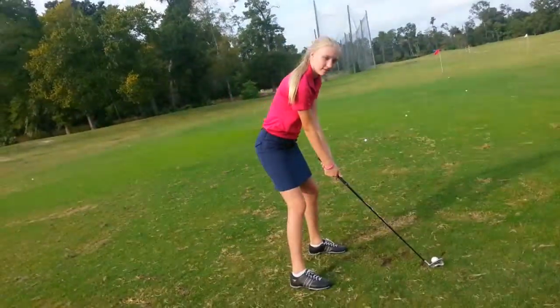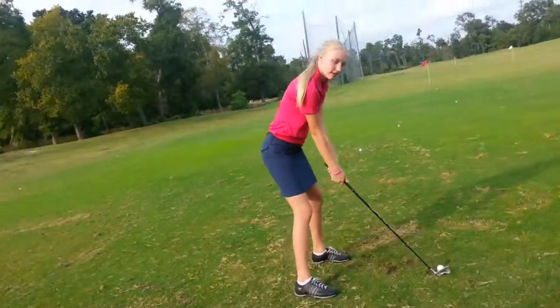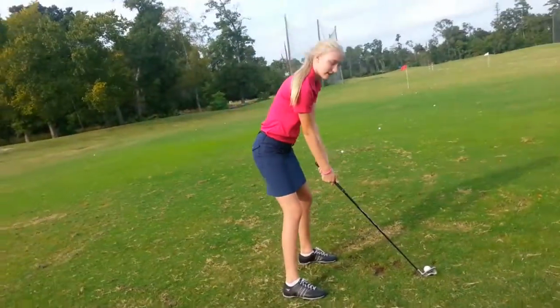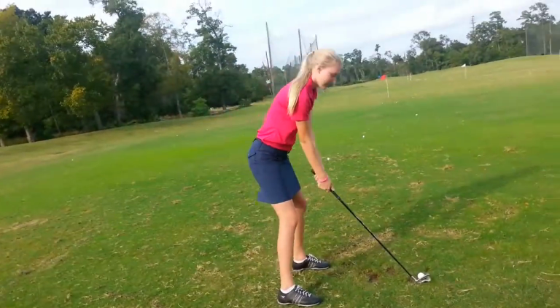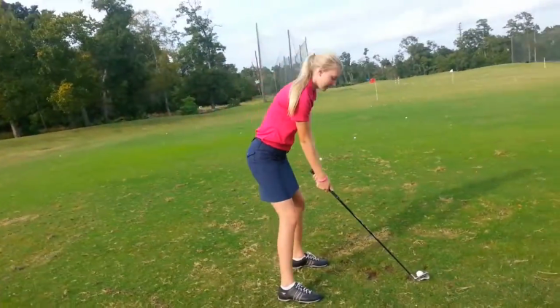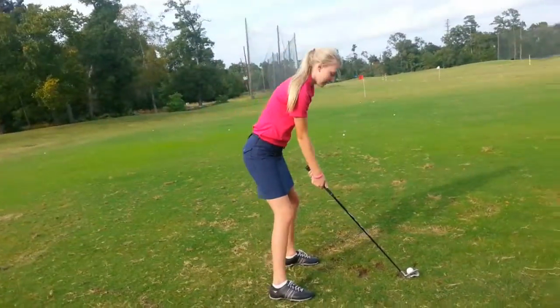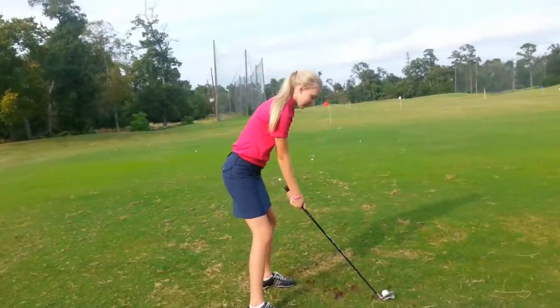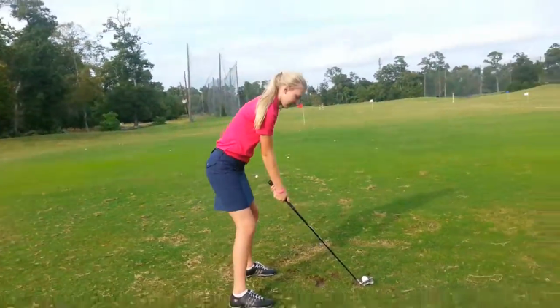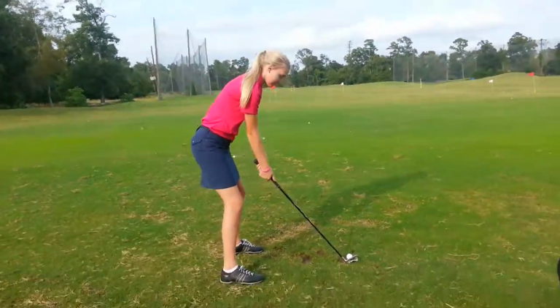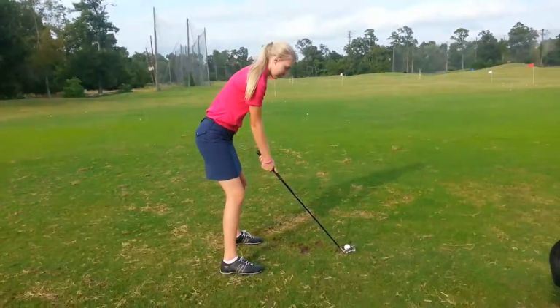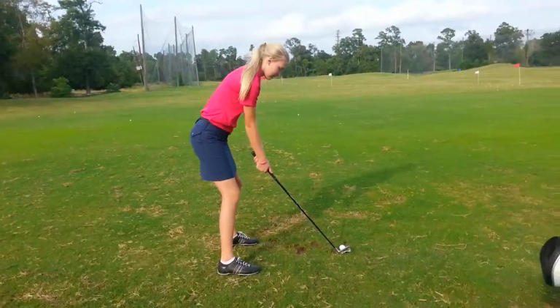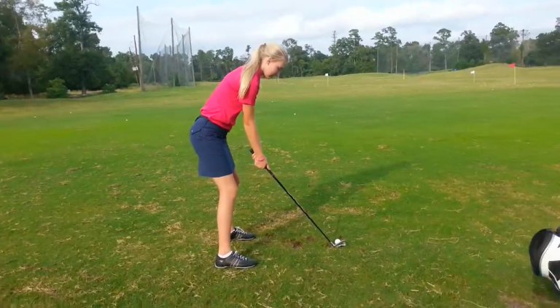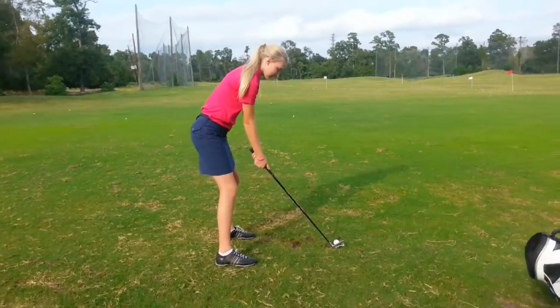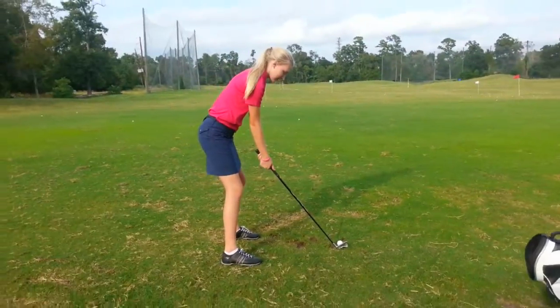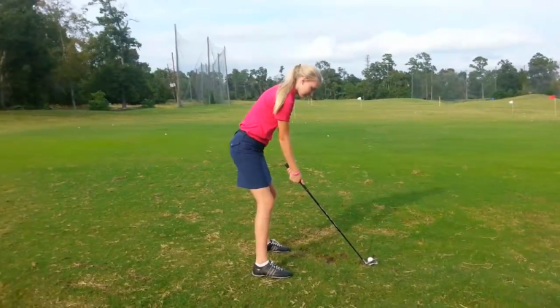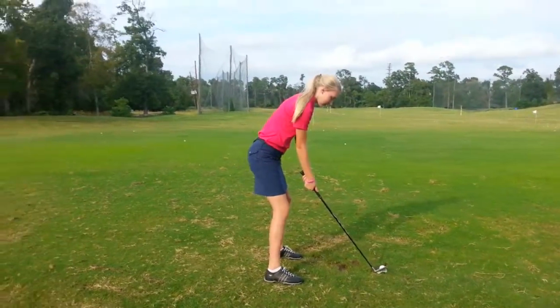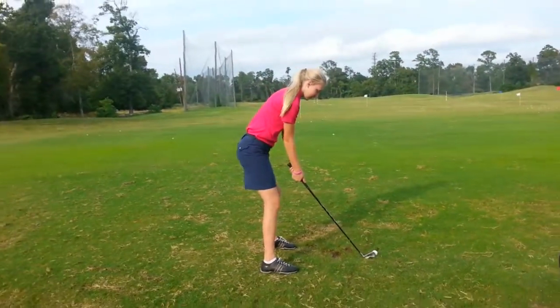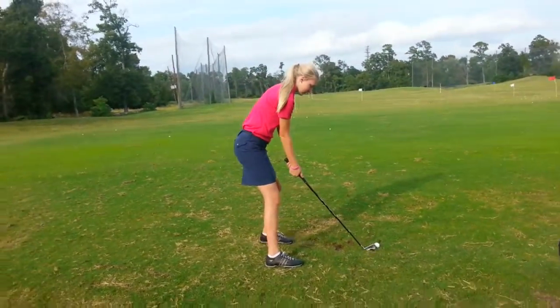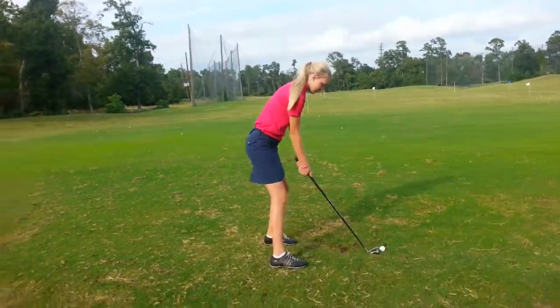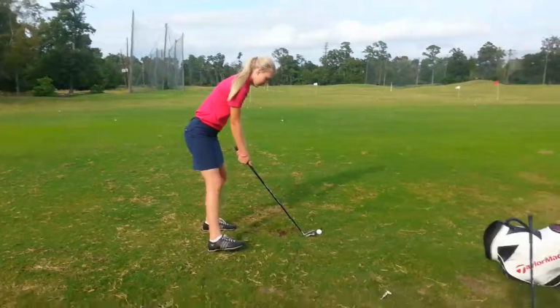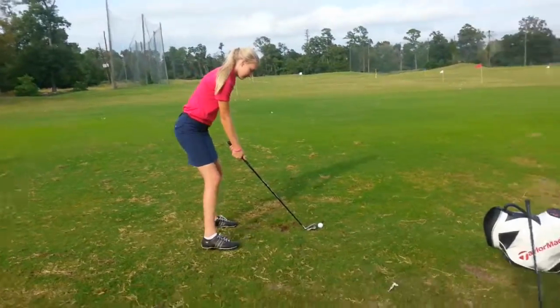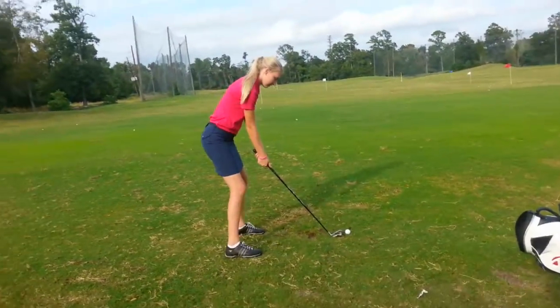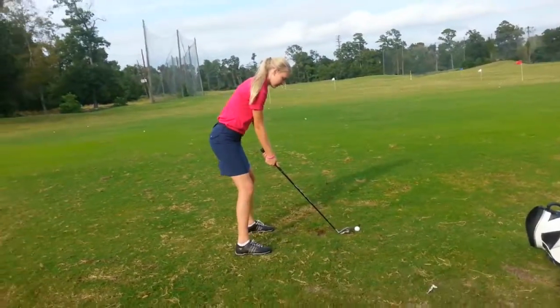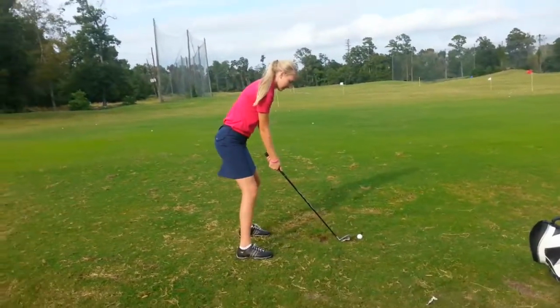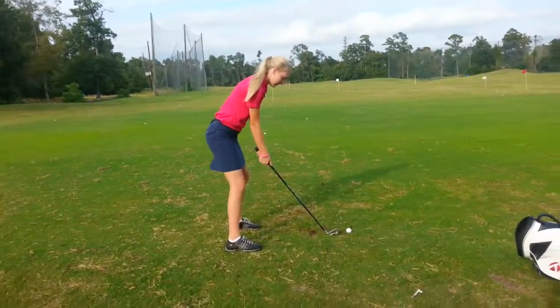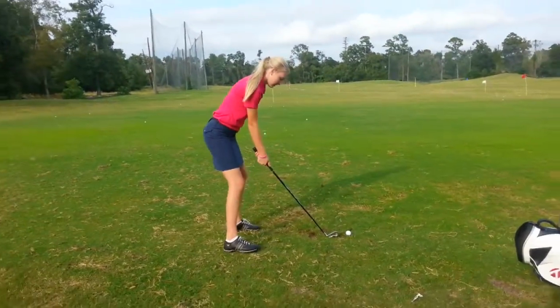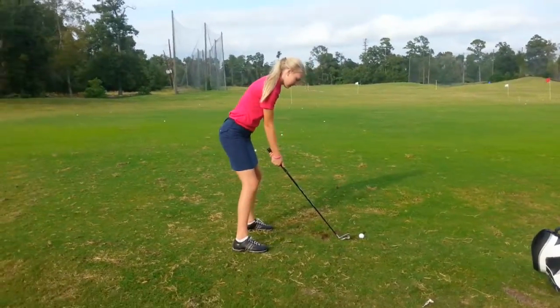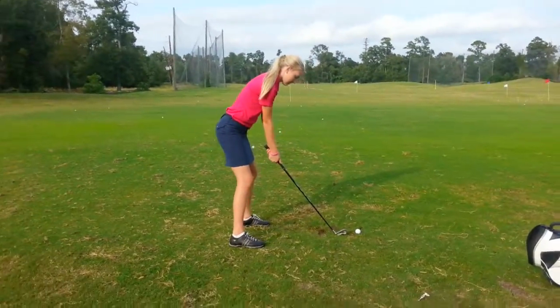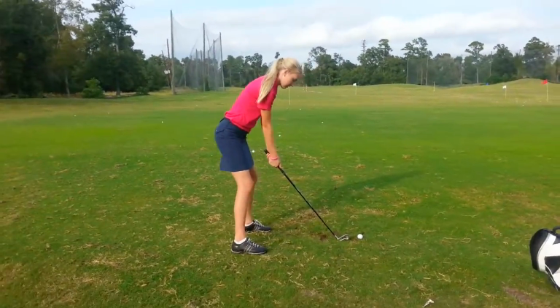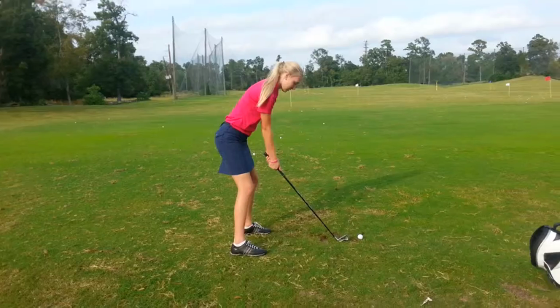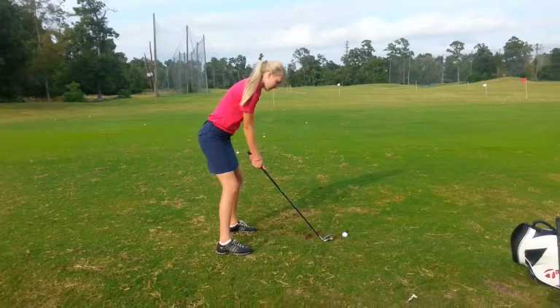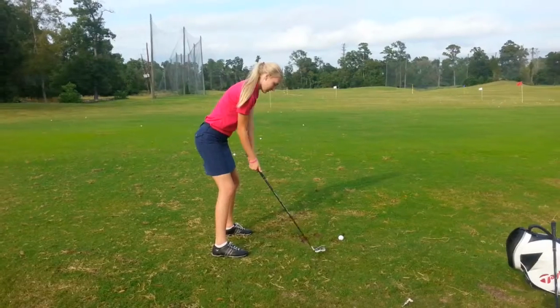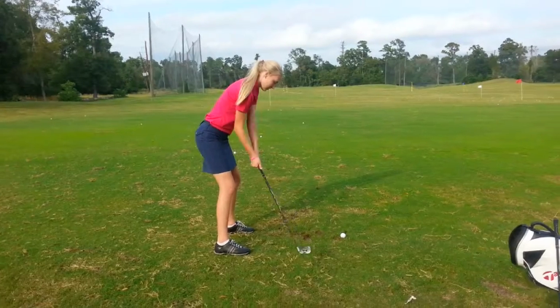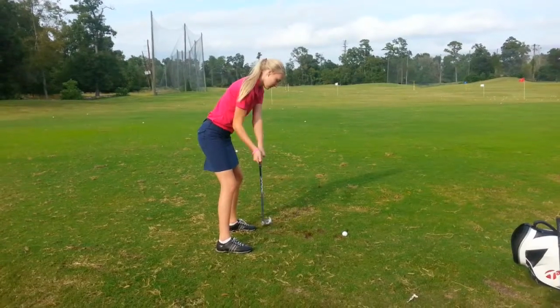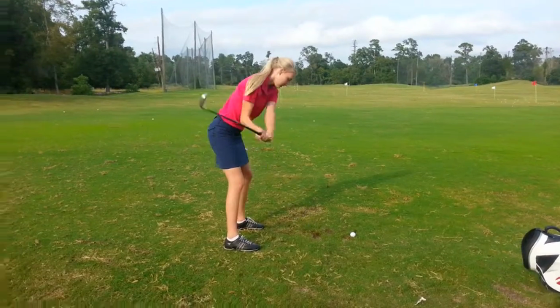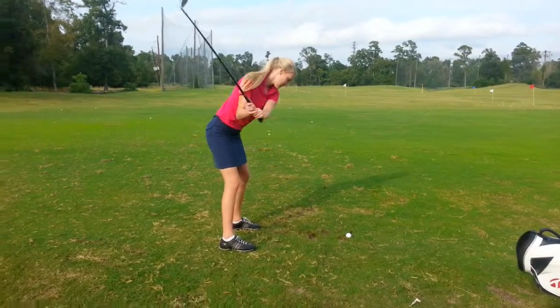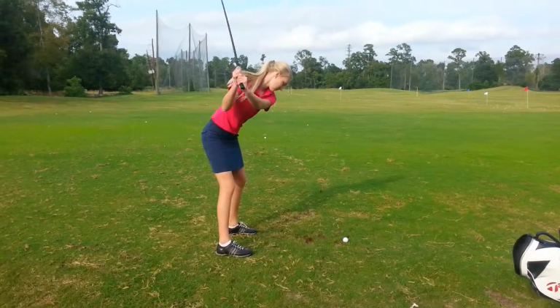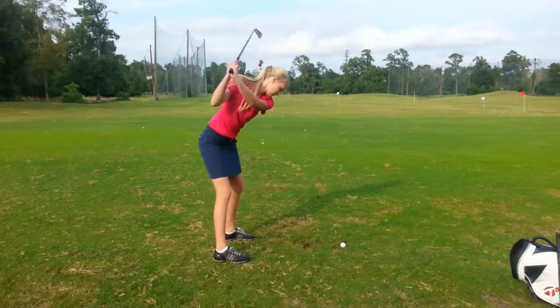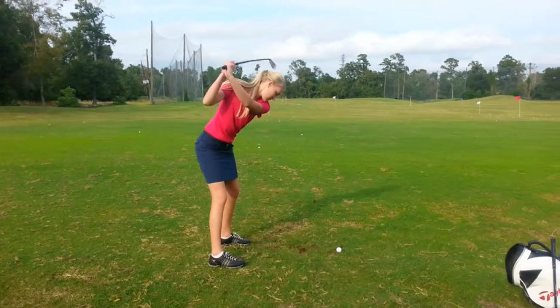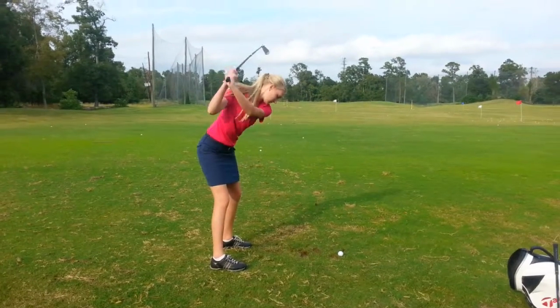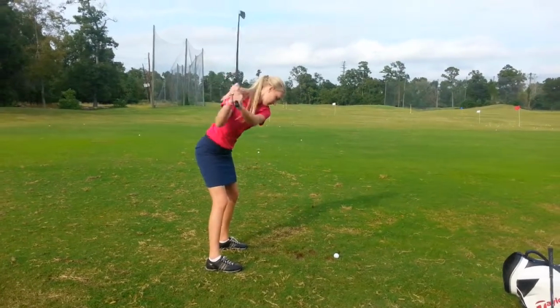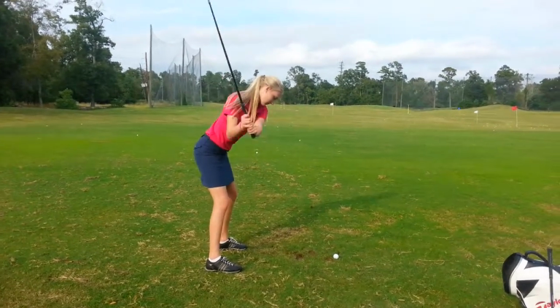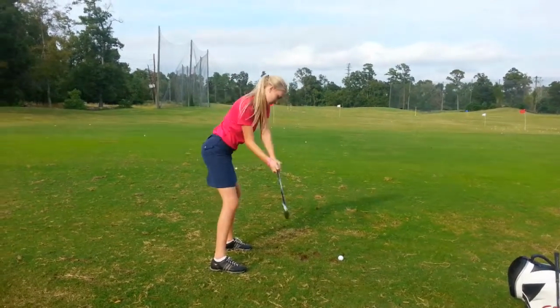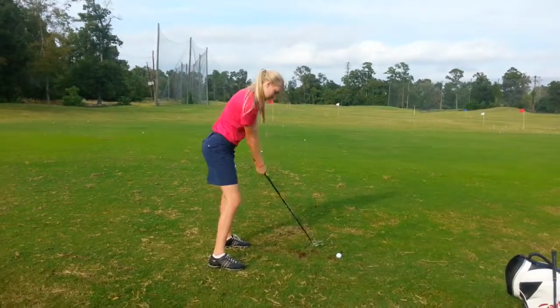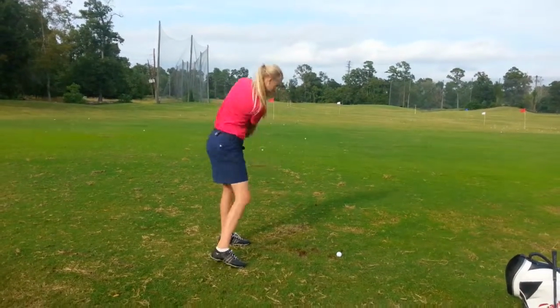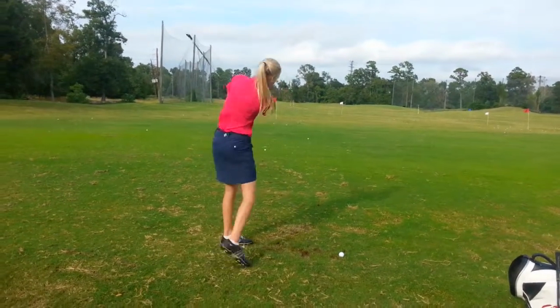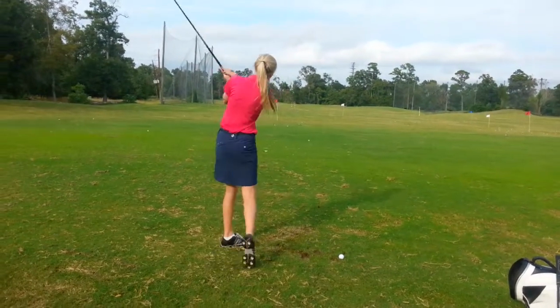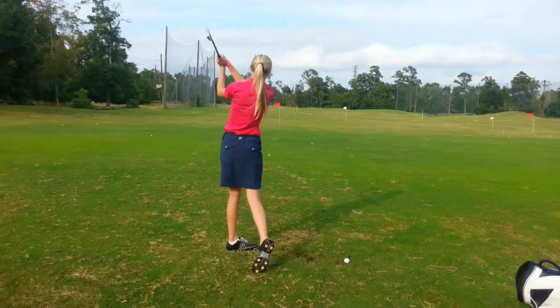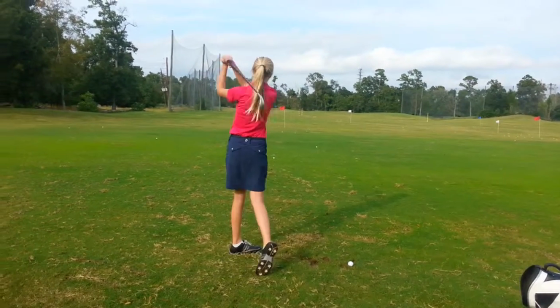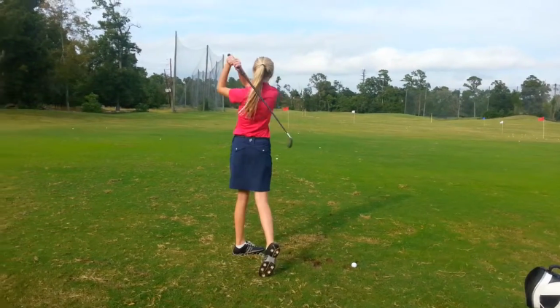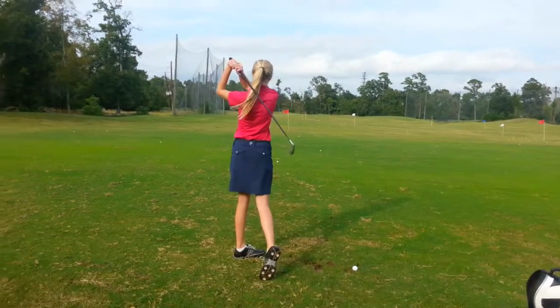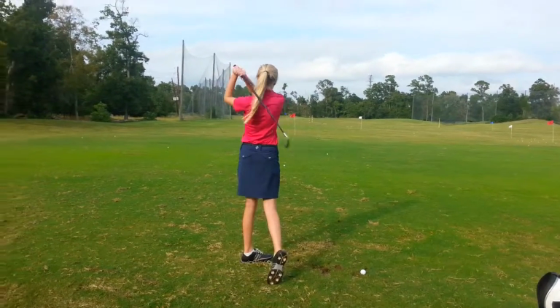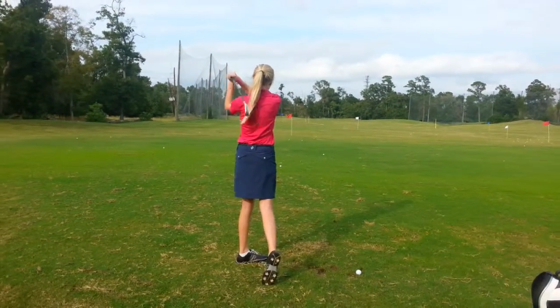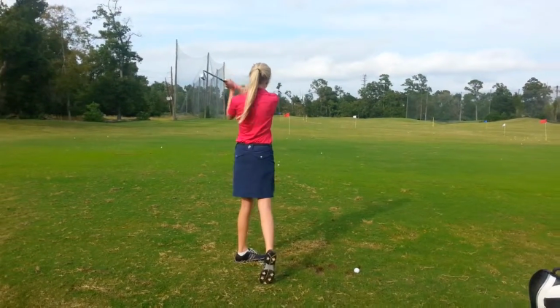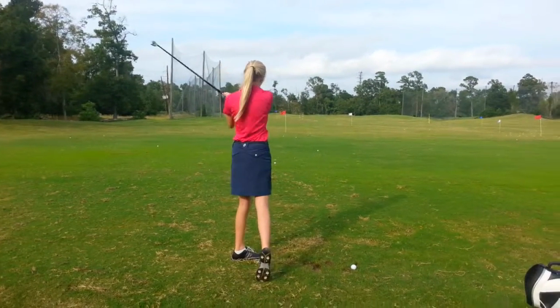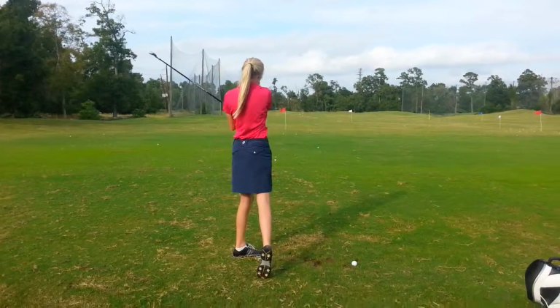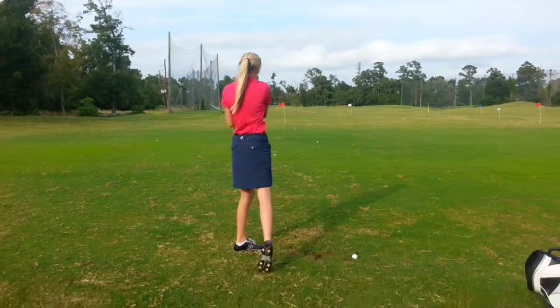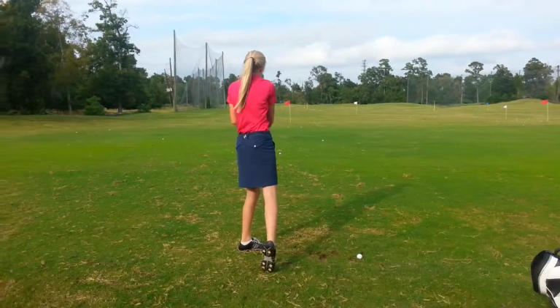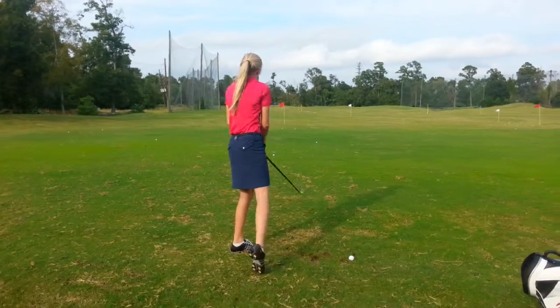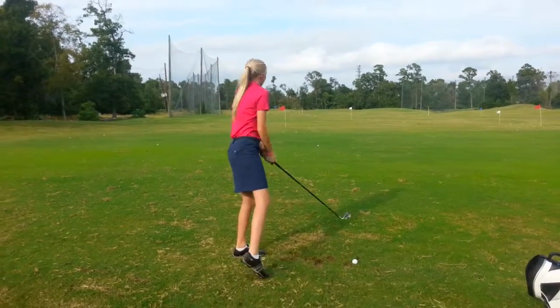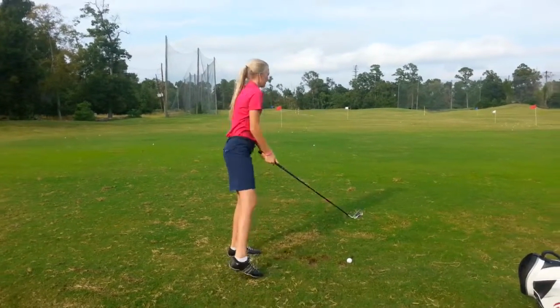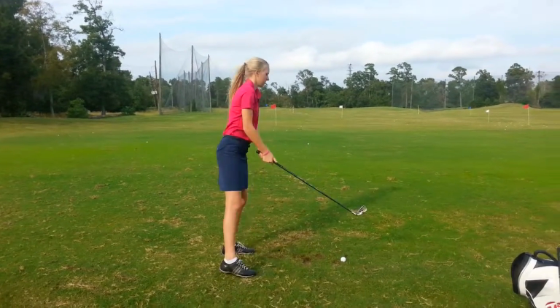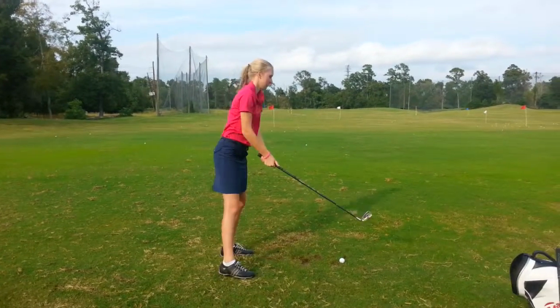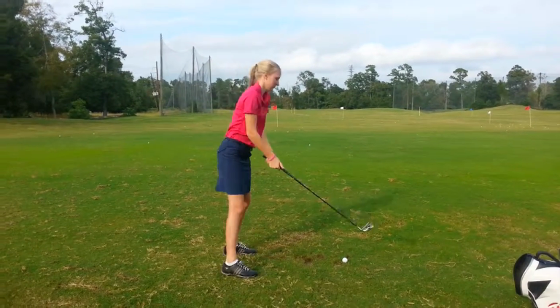Take a practice swing for me. Keep the club low to the ground on the takeaway. Awesome, good Keegan.